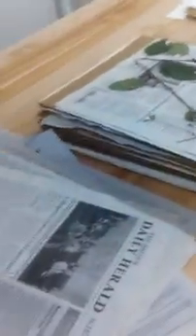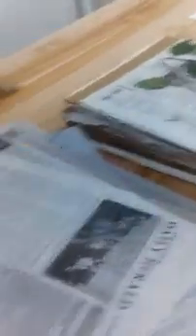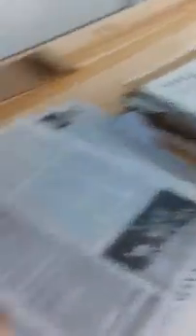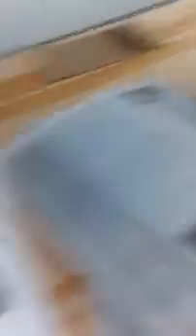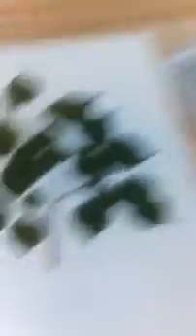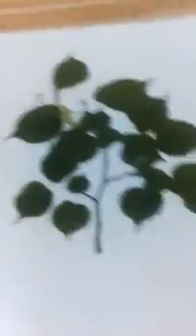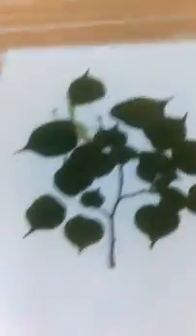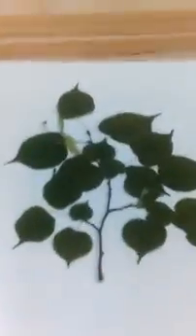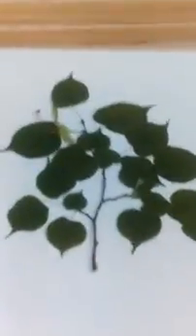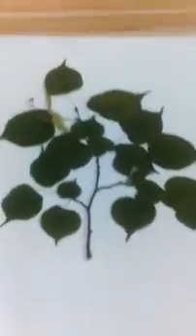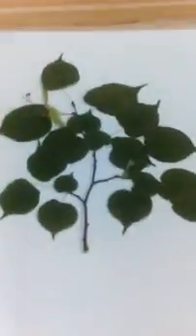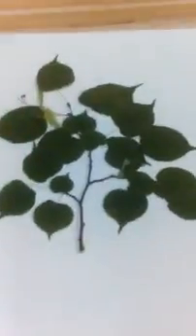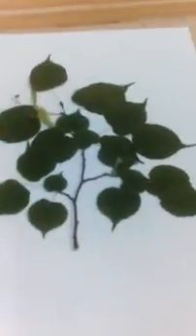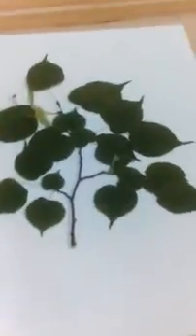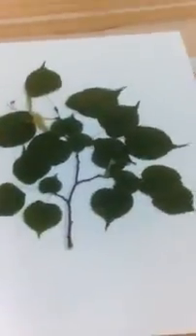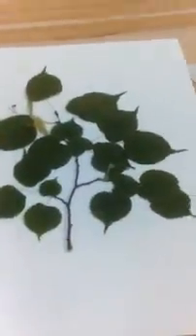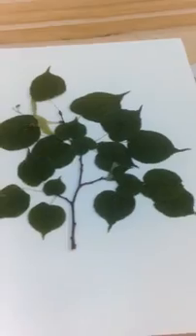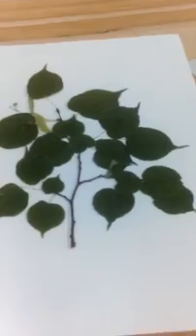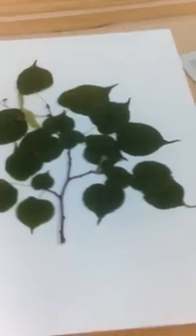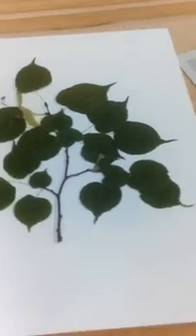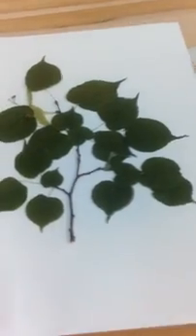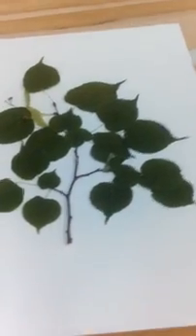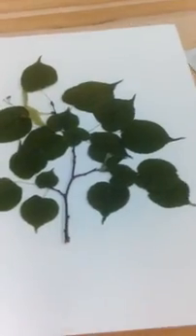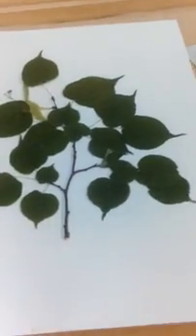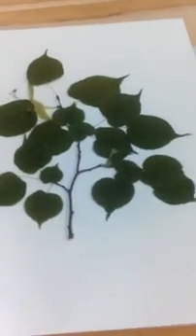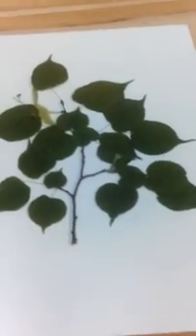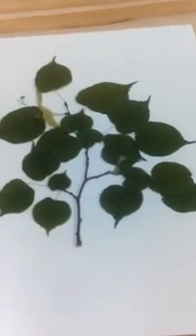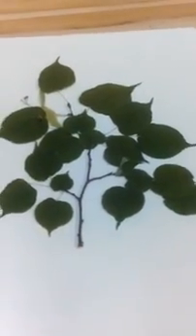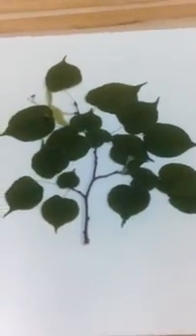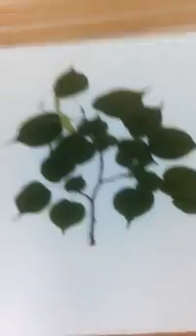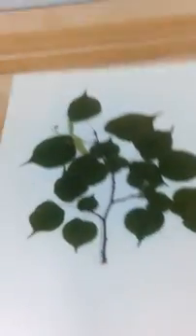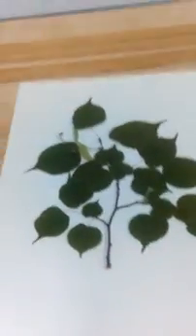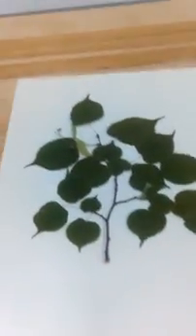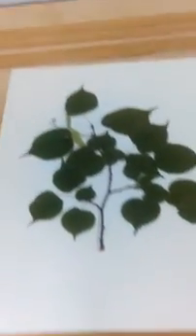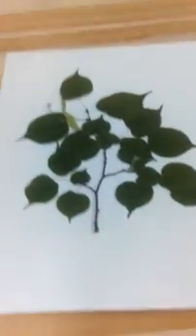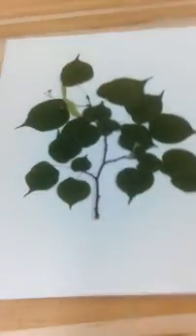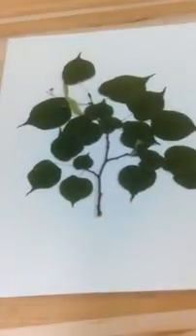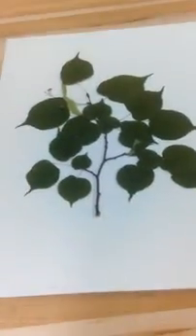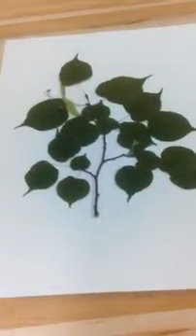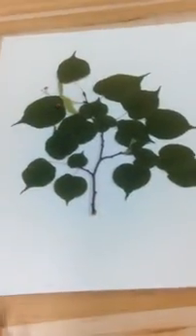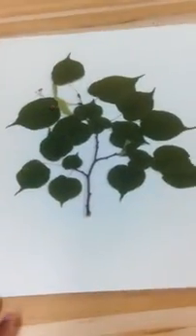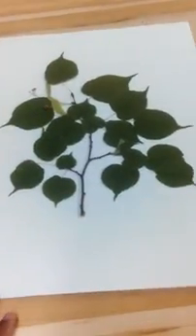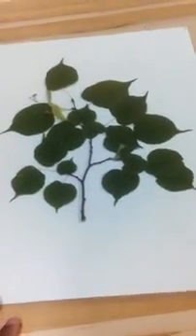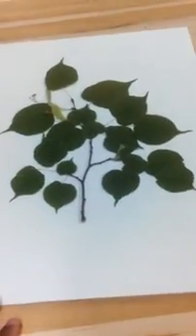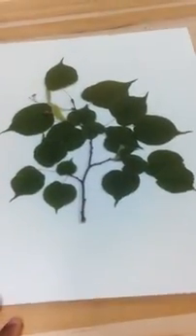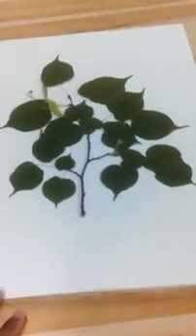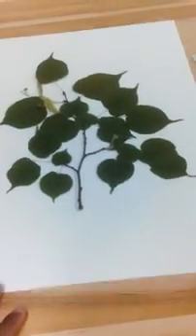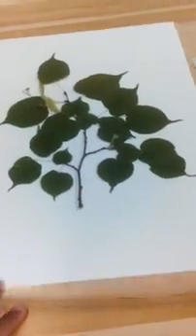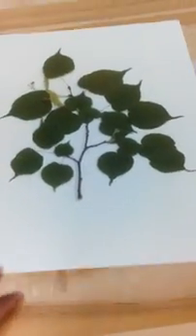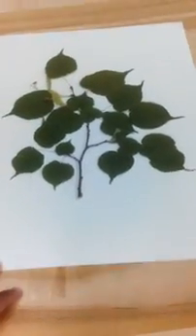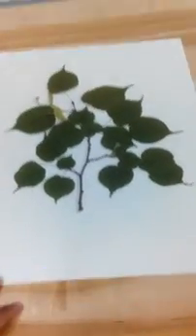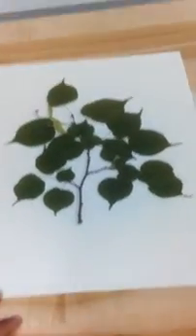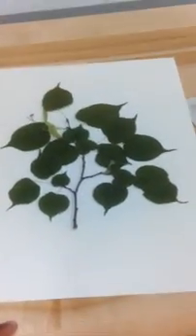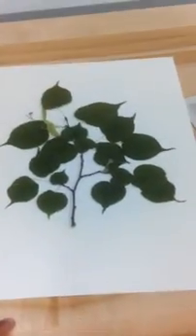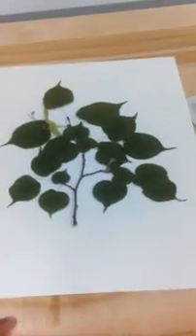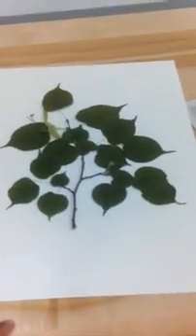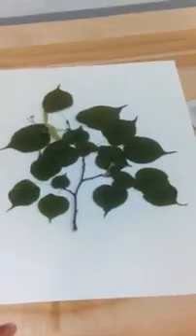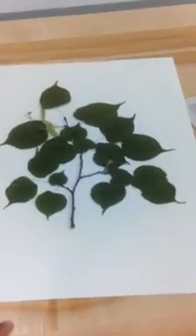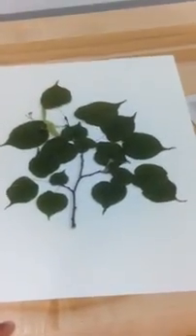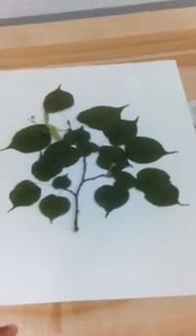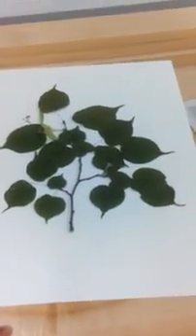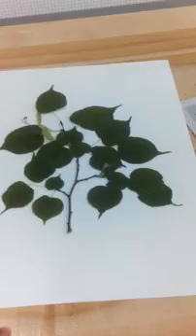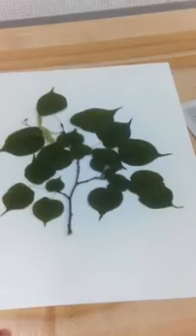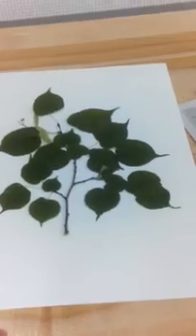But something like this — nice, clean, crisp — and shows what the plant looks like, is a good thing to press.